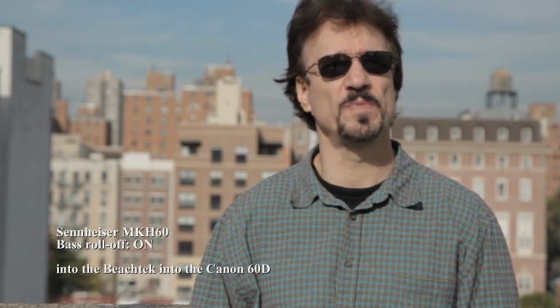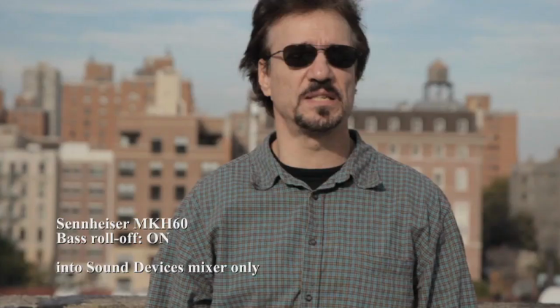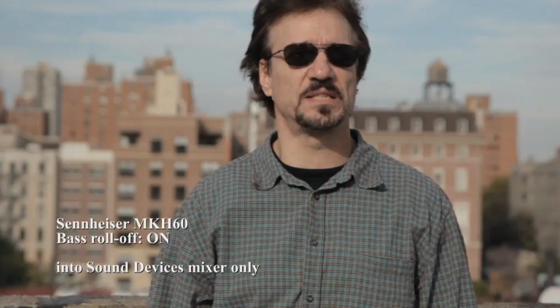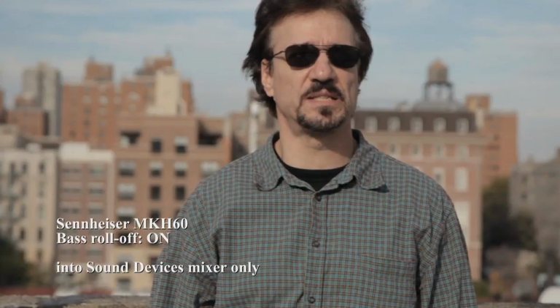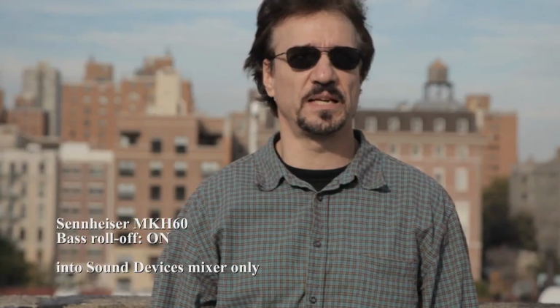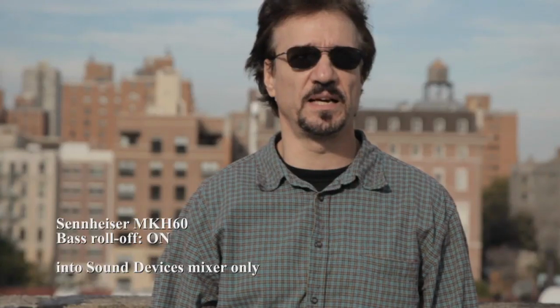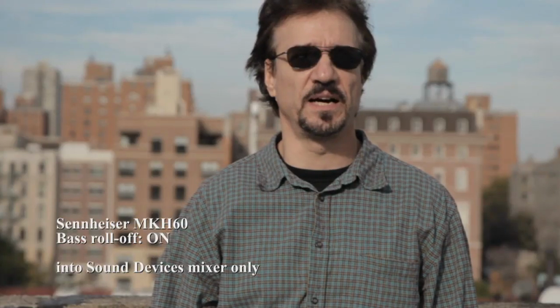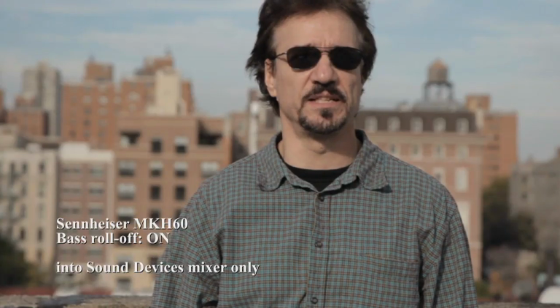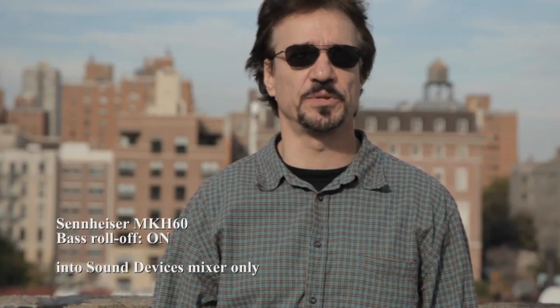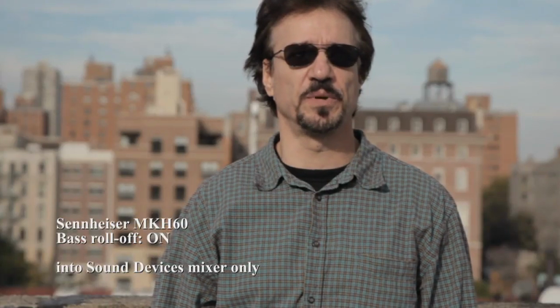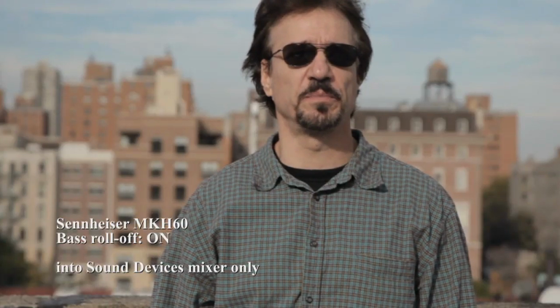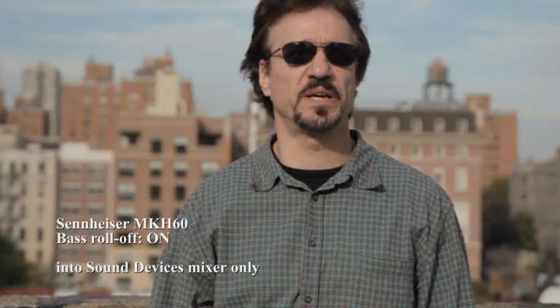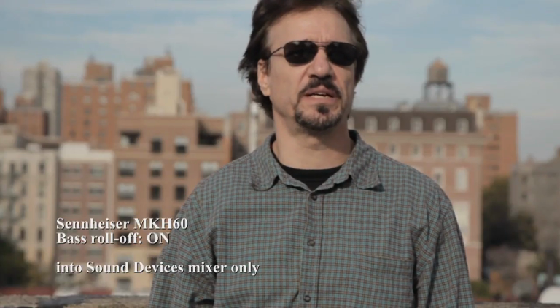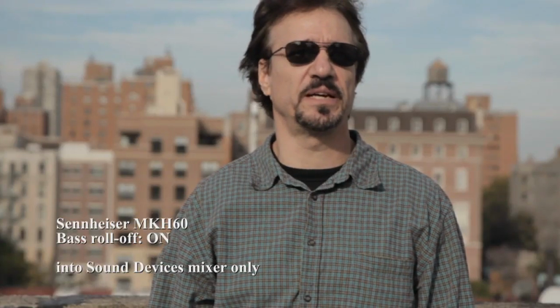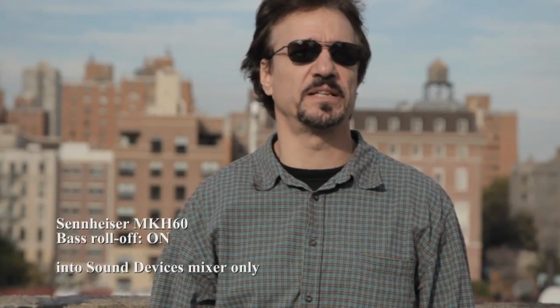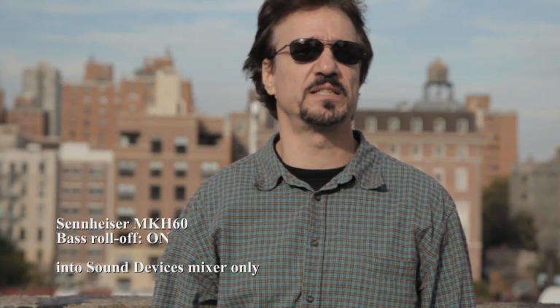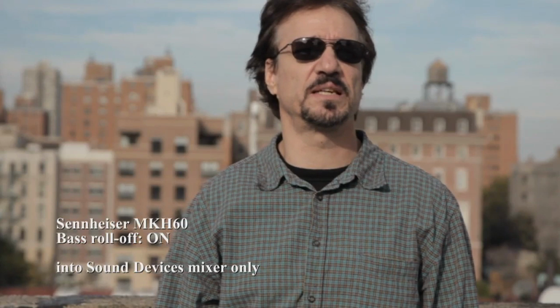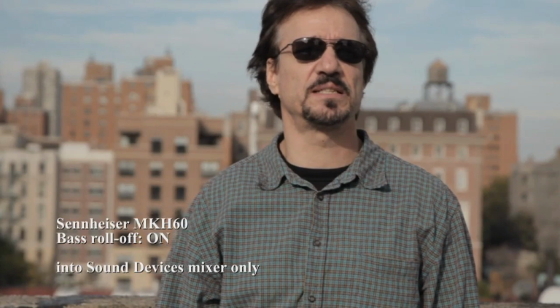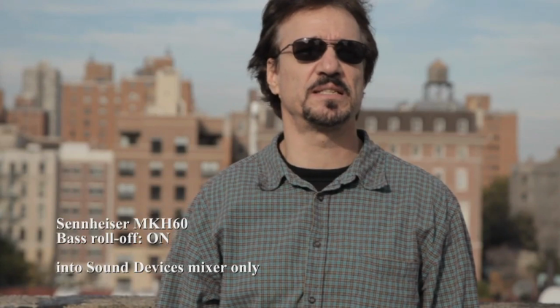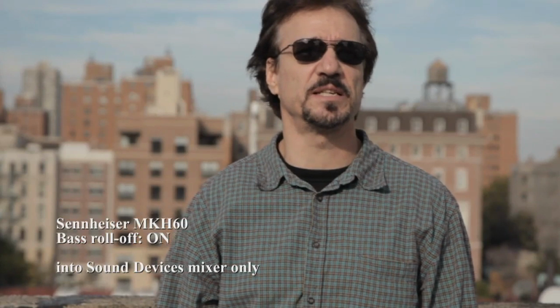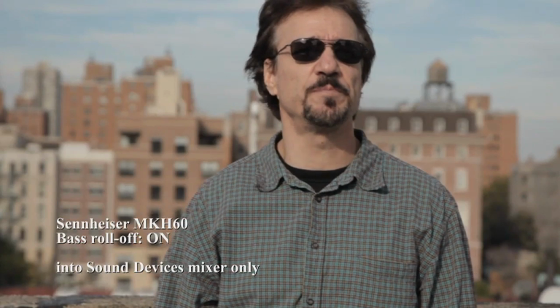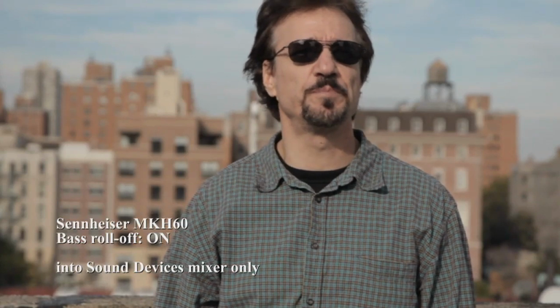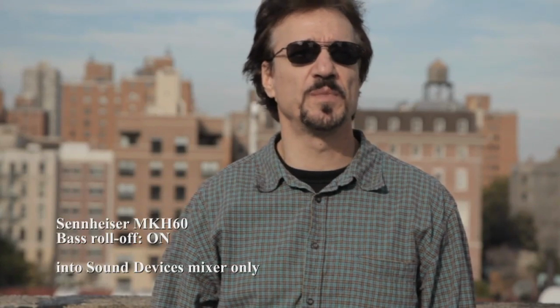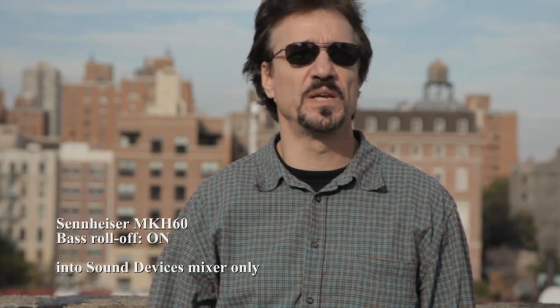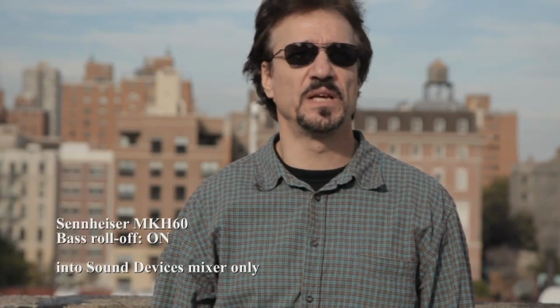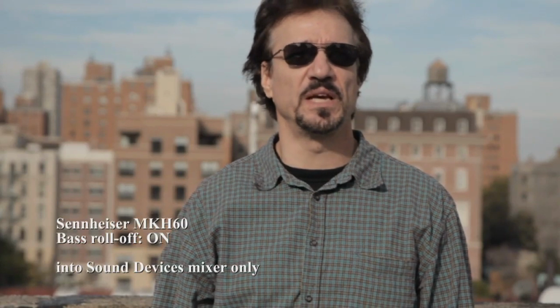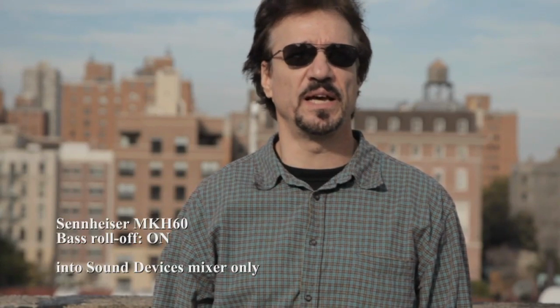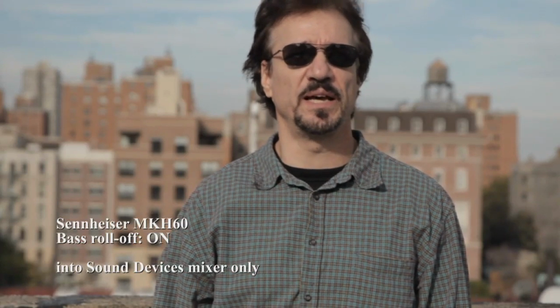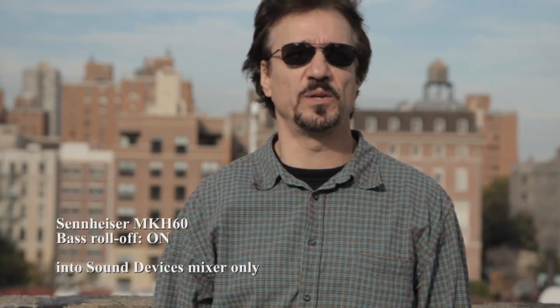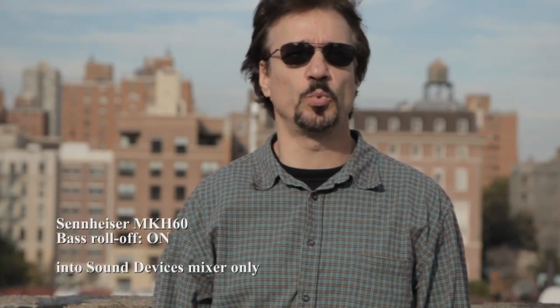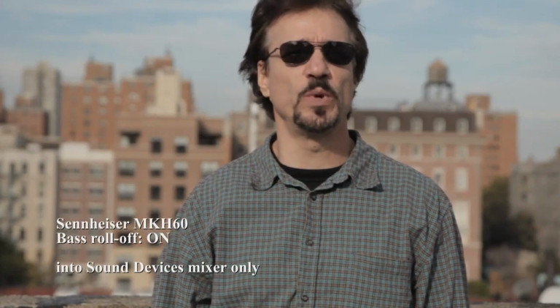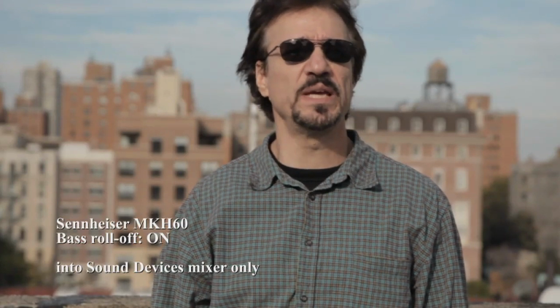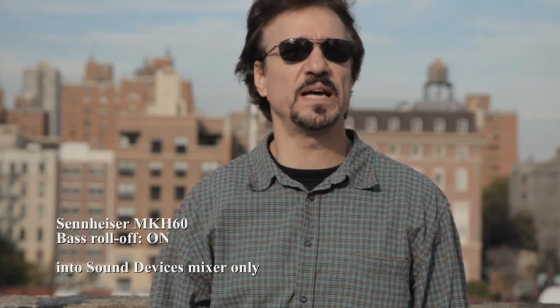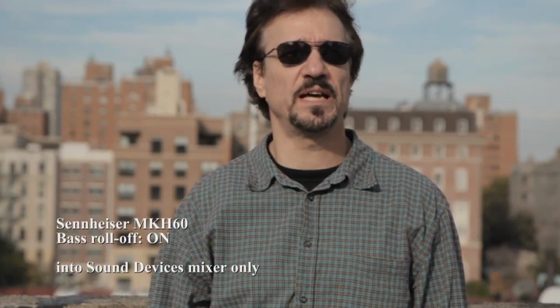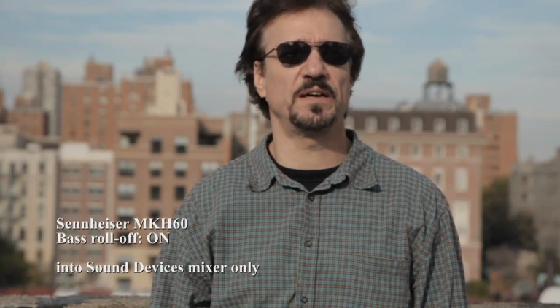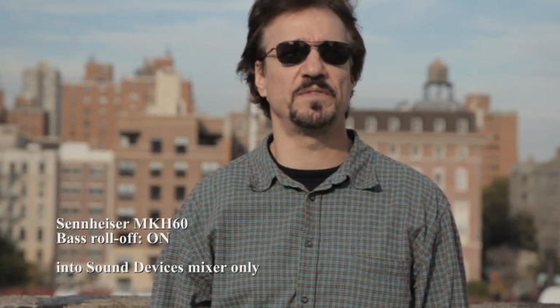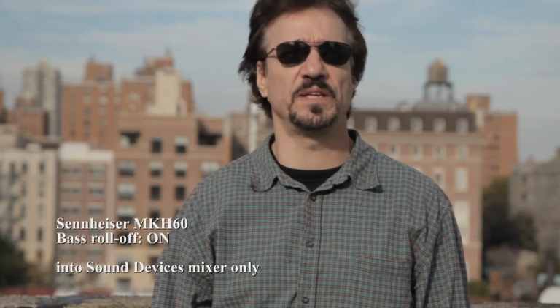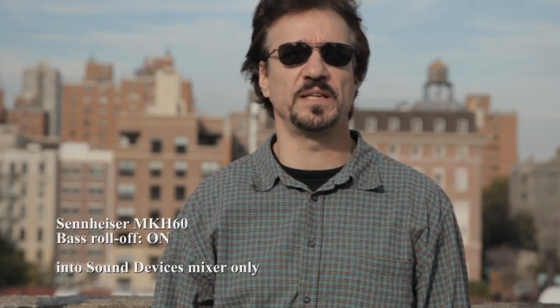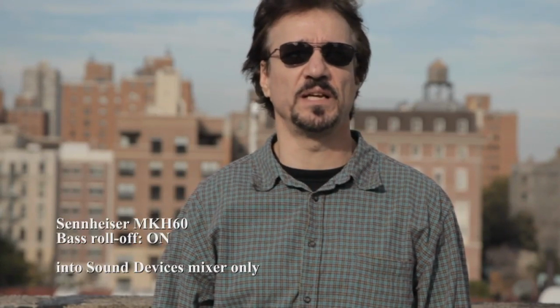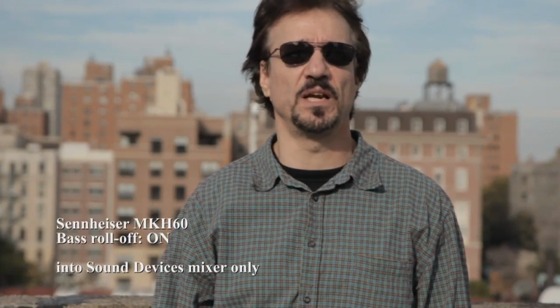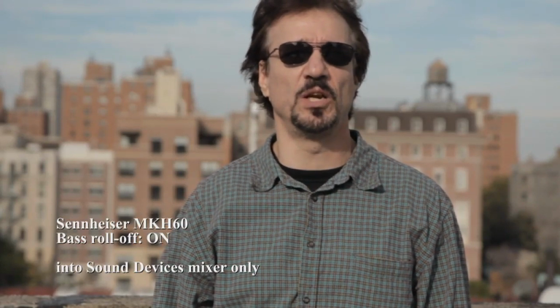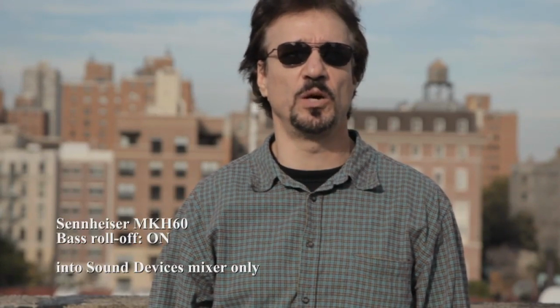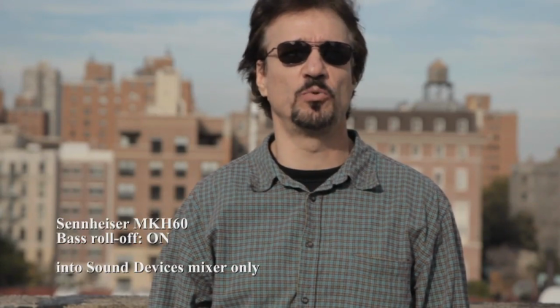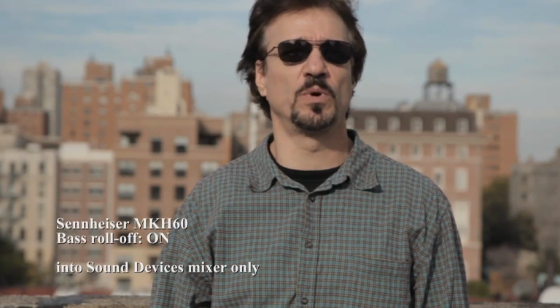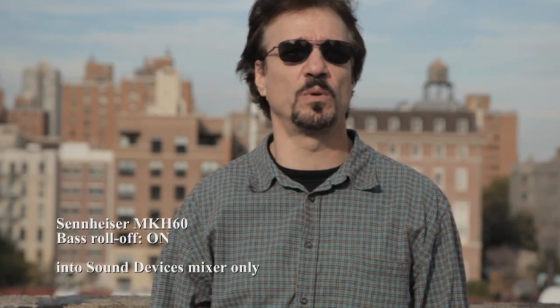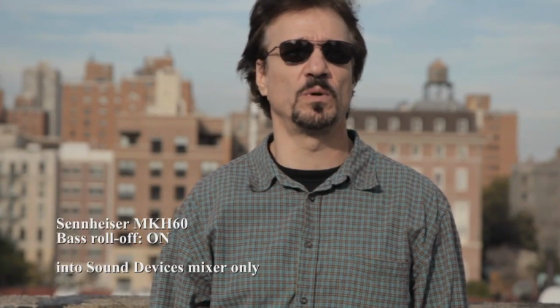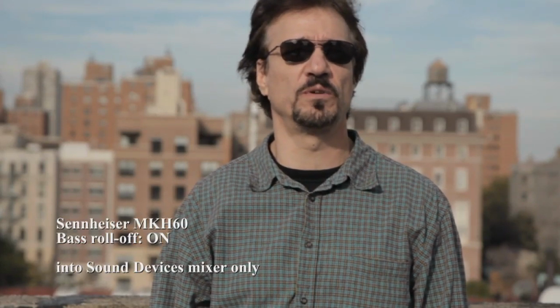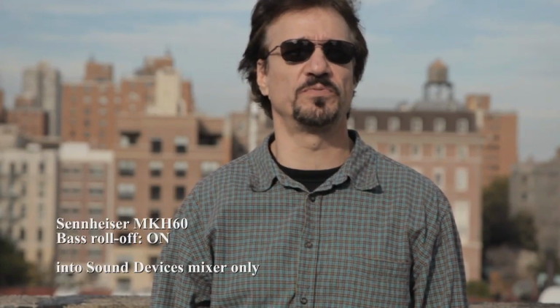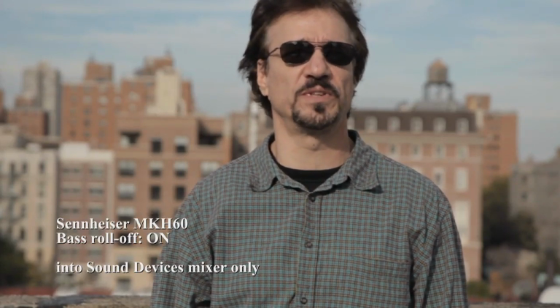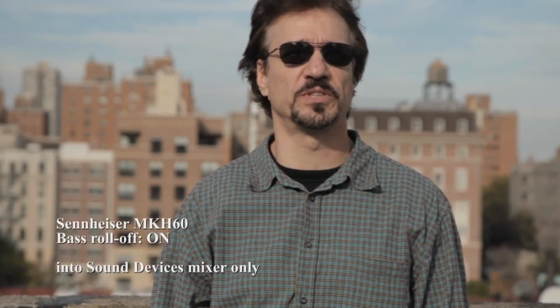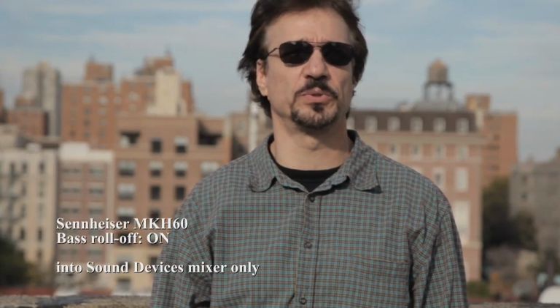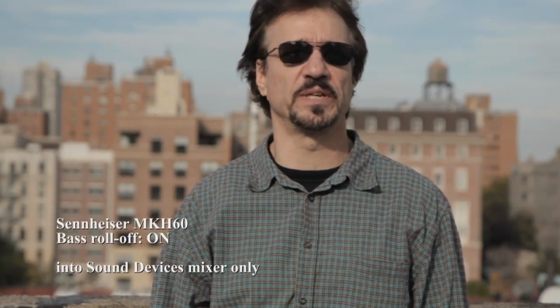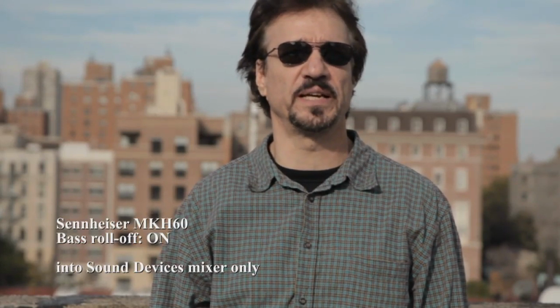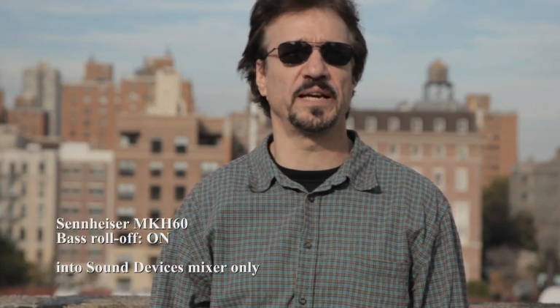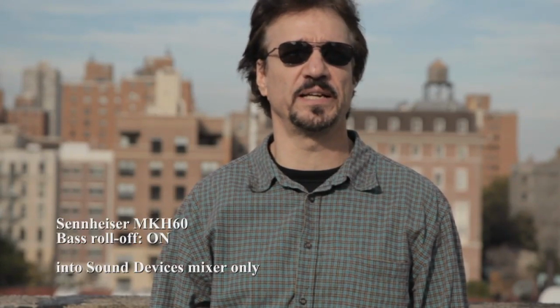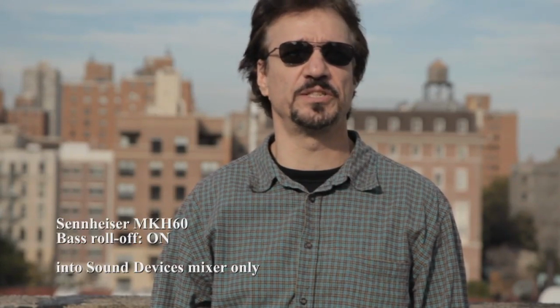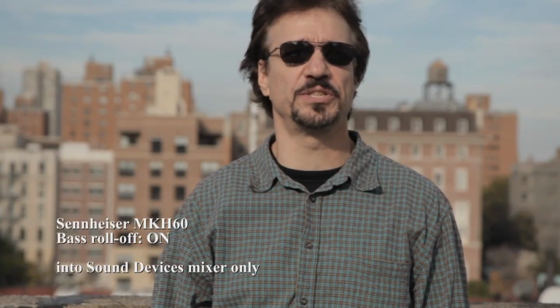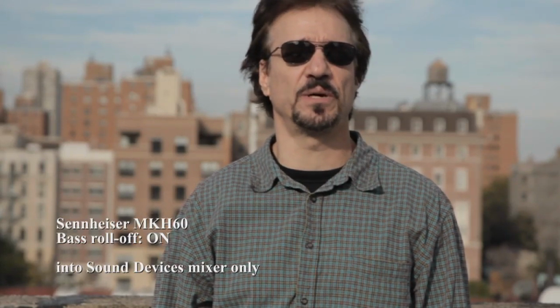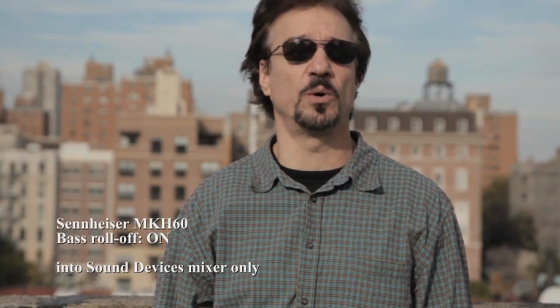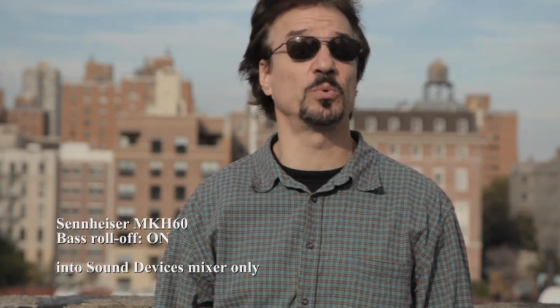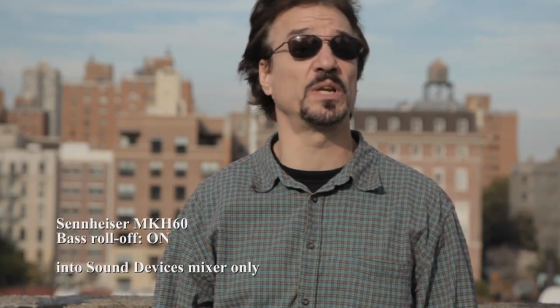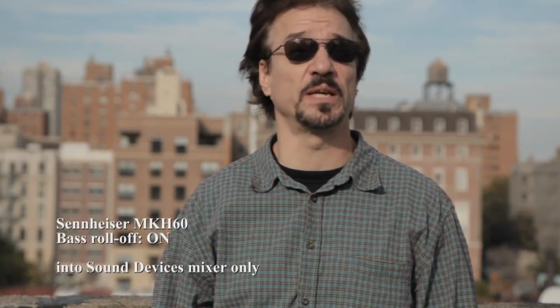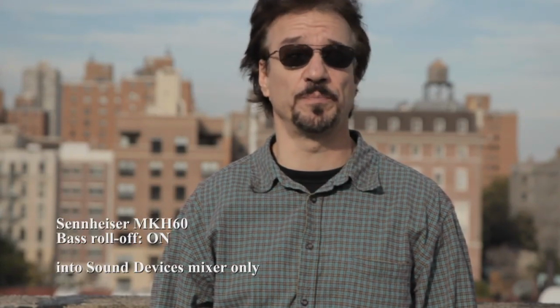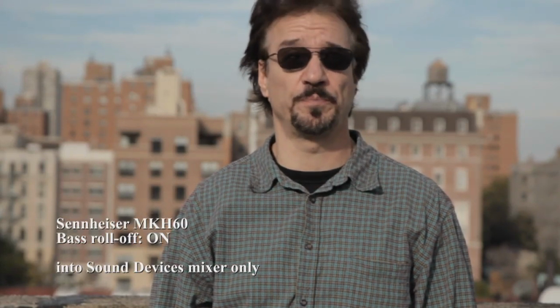This is the Sennheiser MKH-60, and we have the low roll-off filter engaged only.